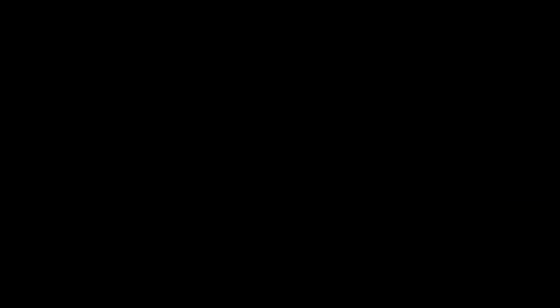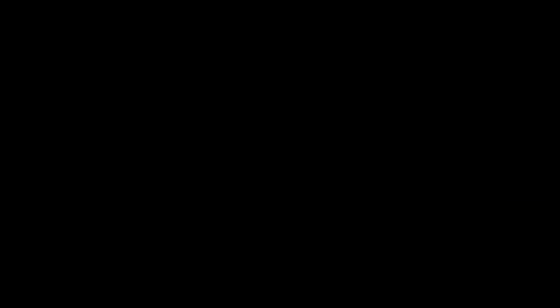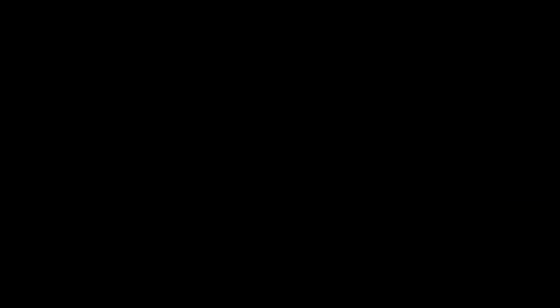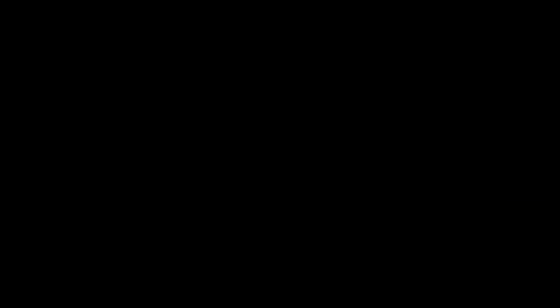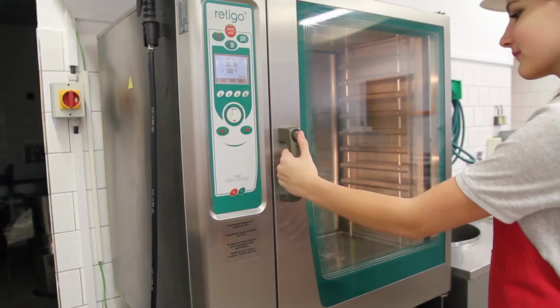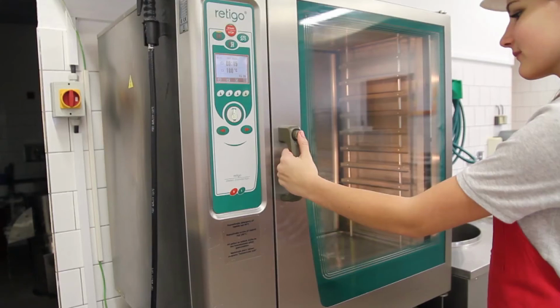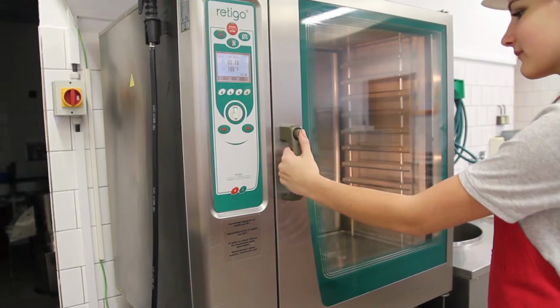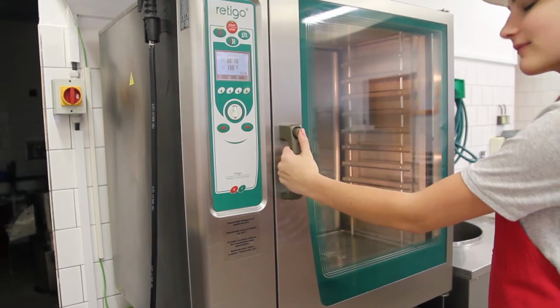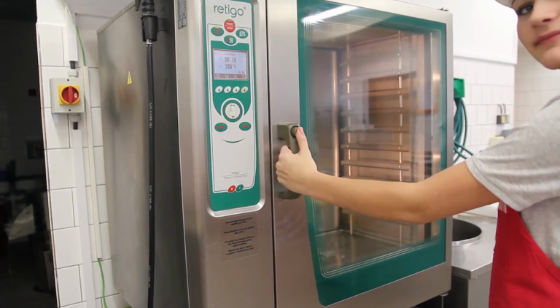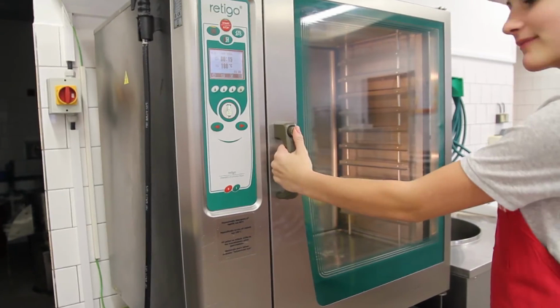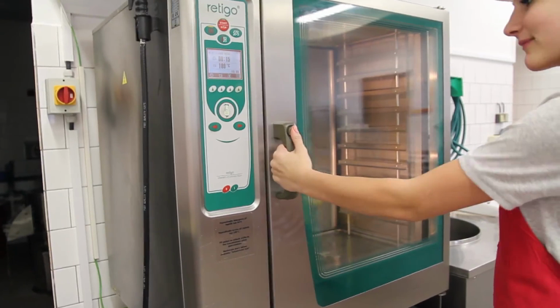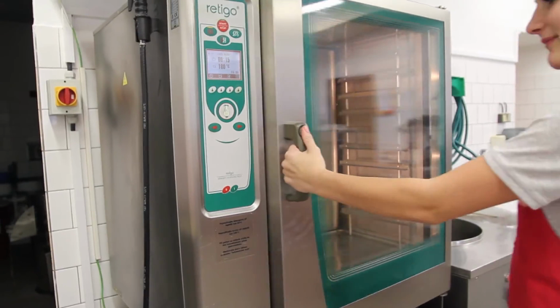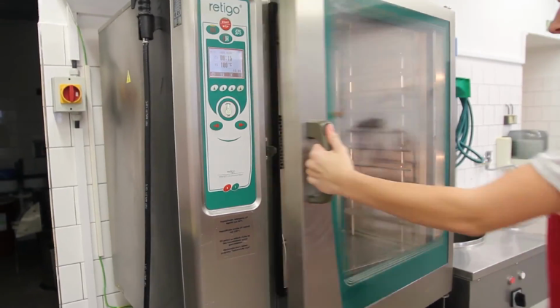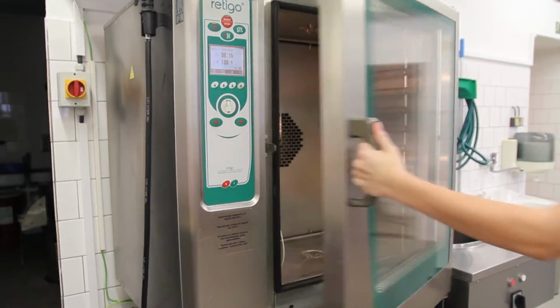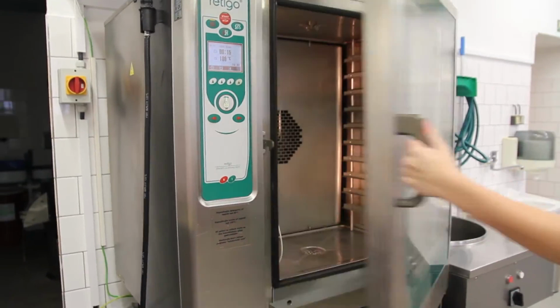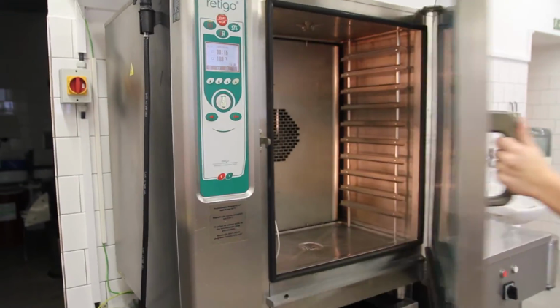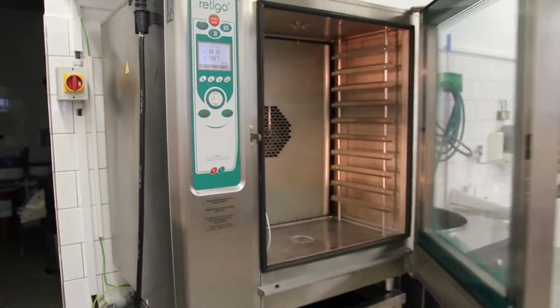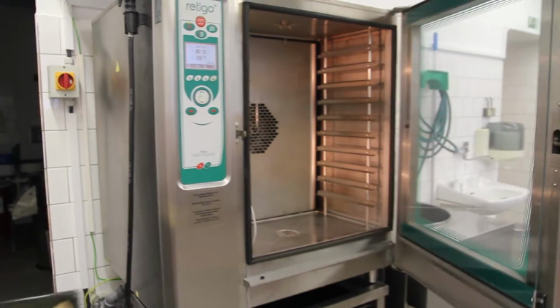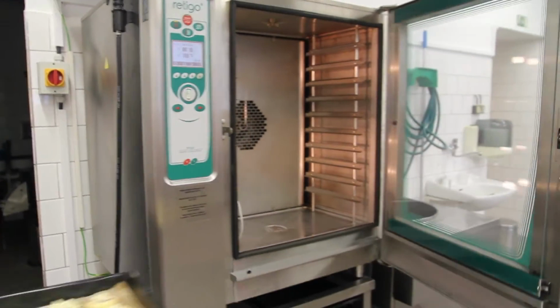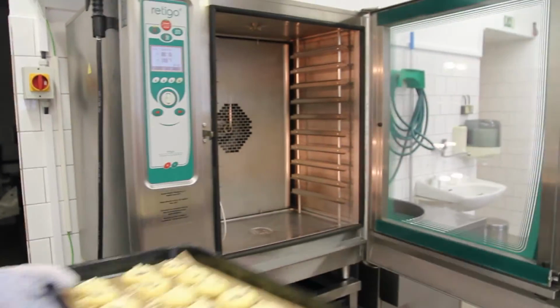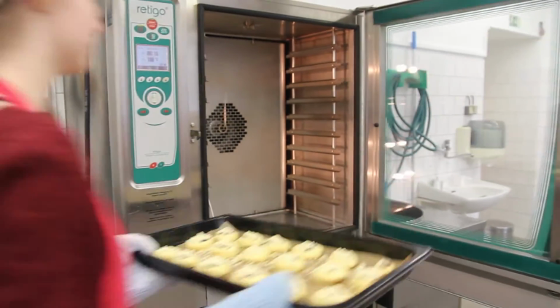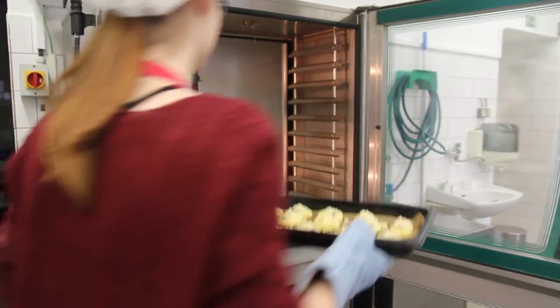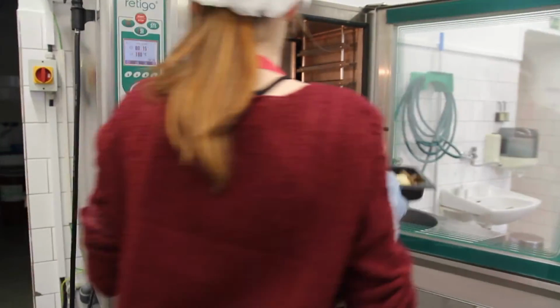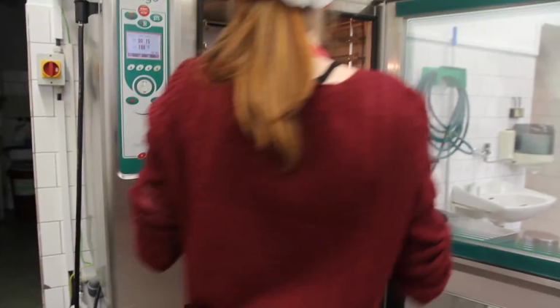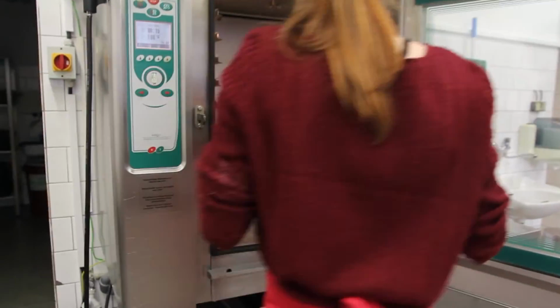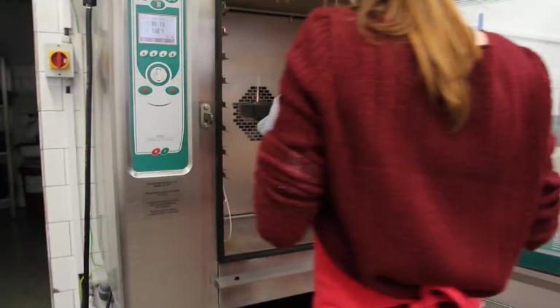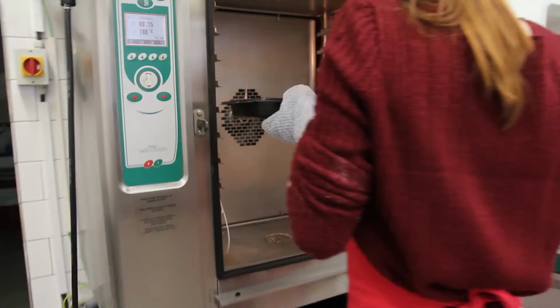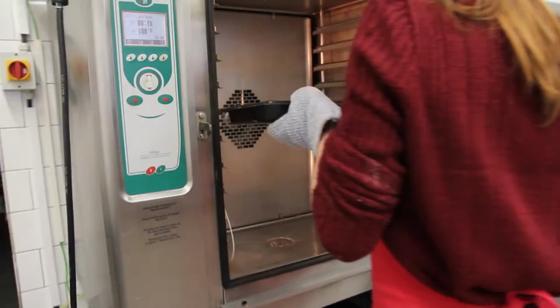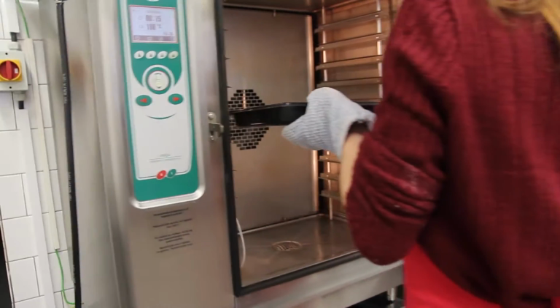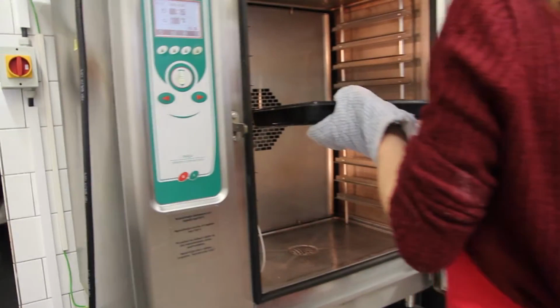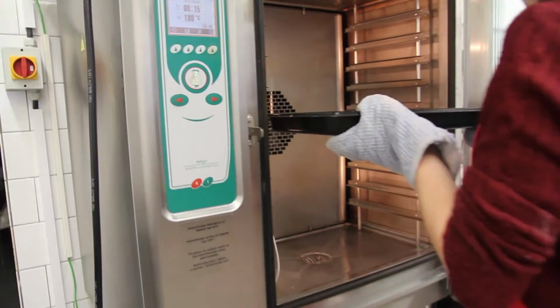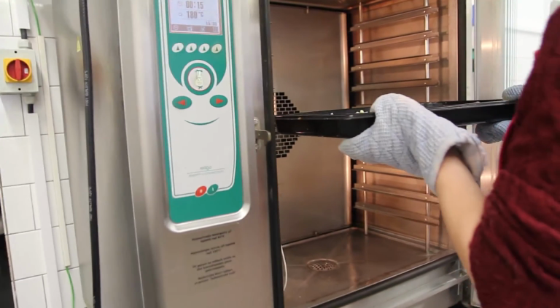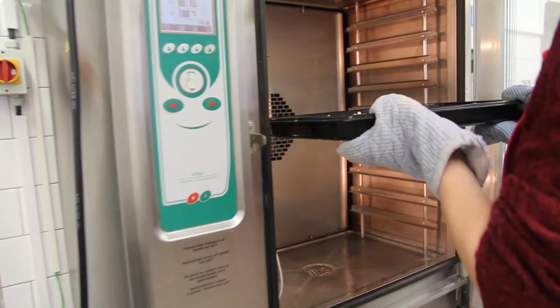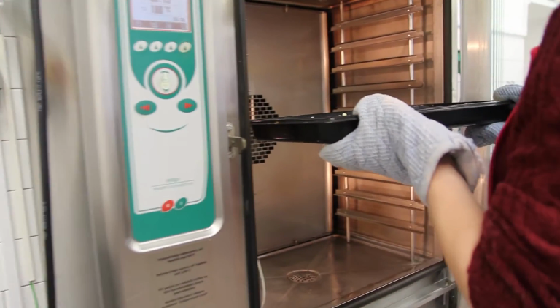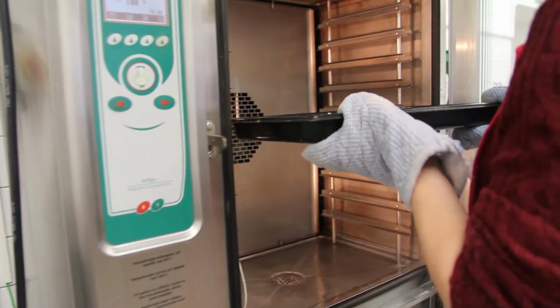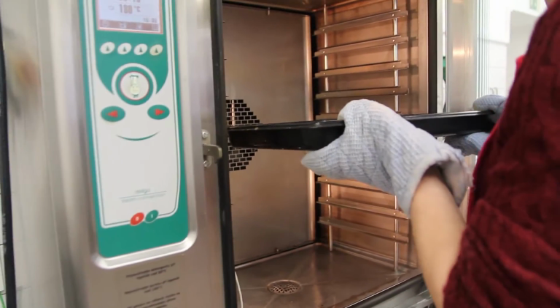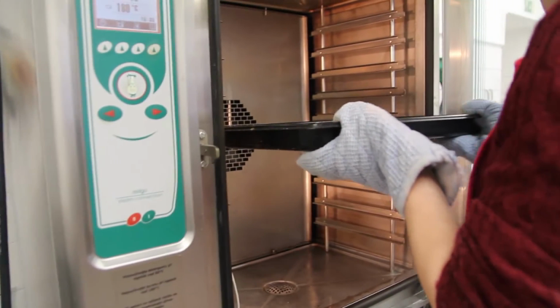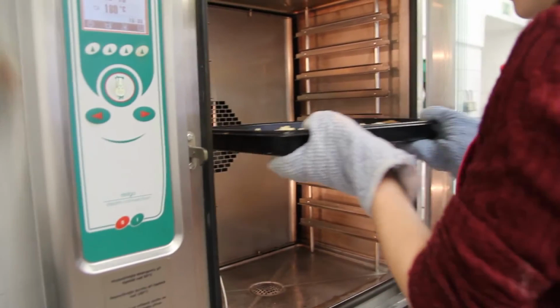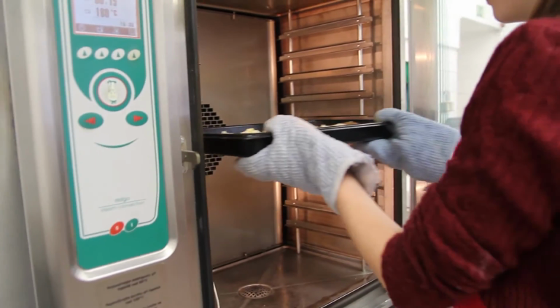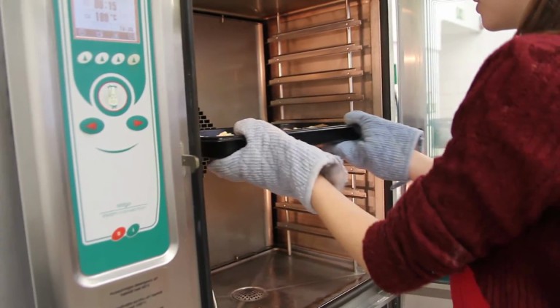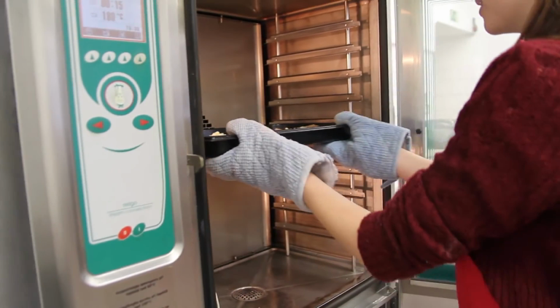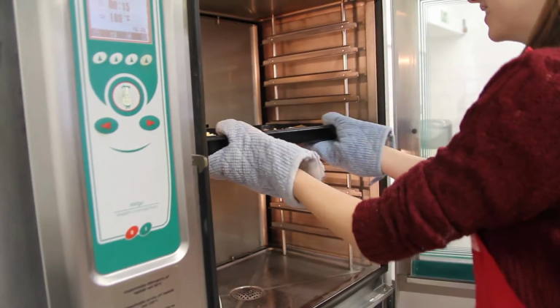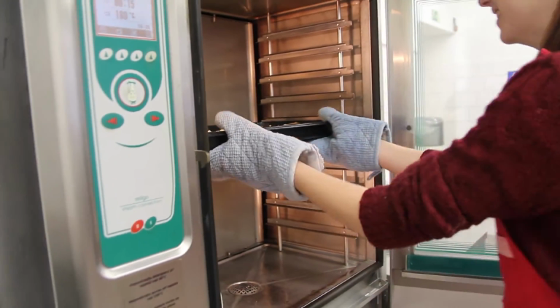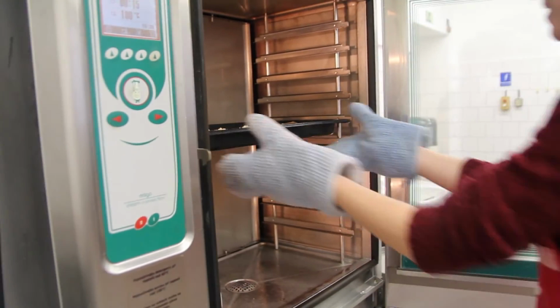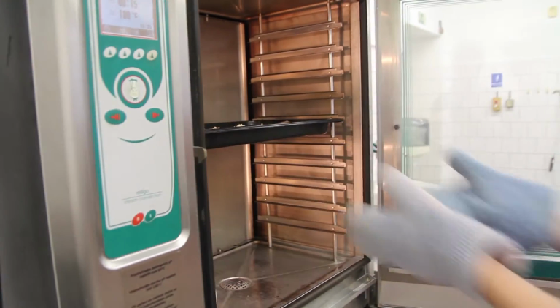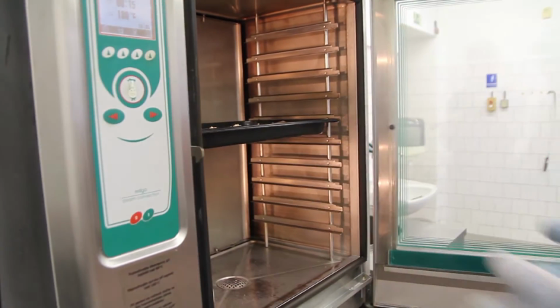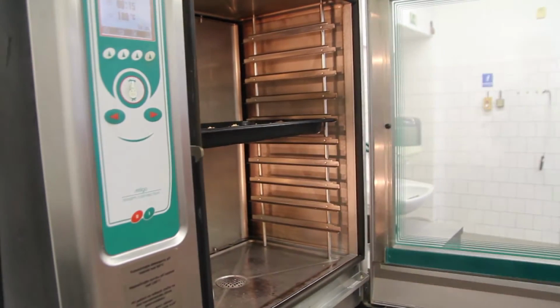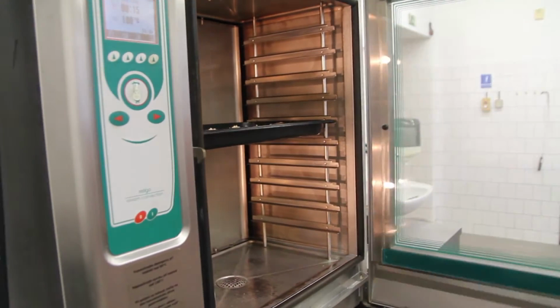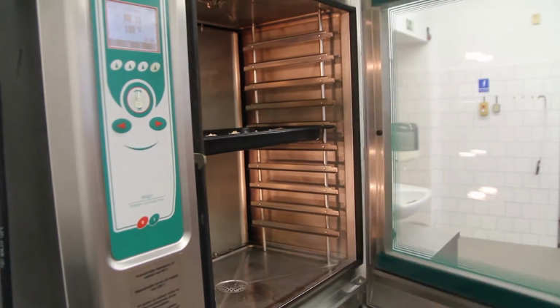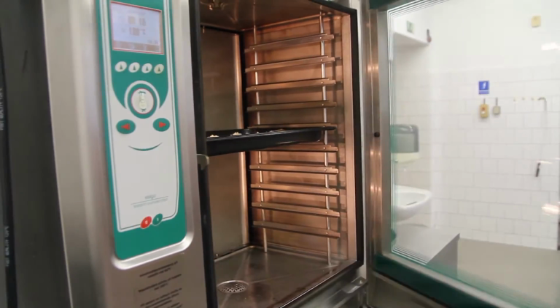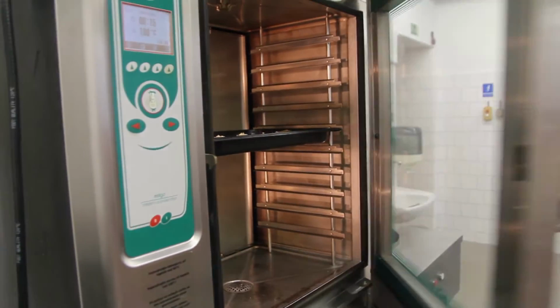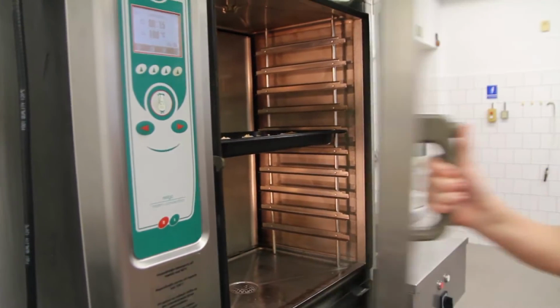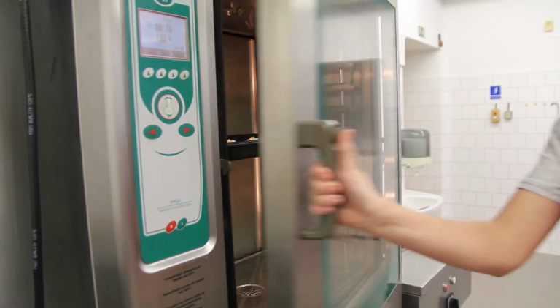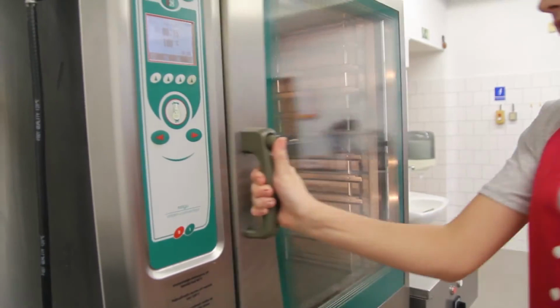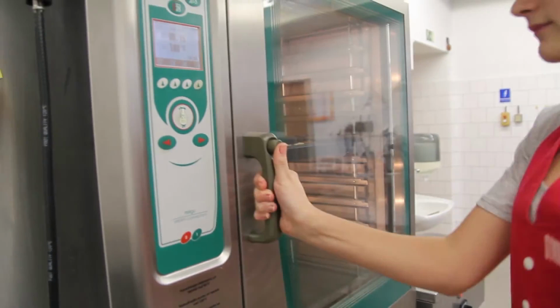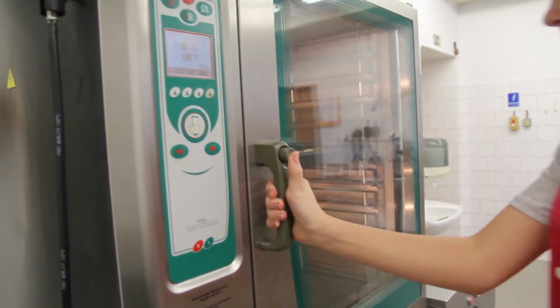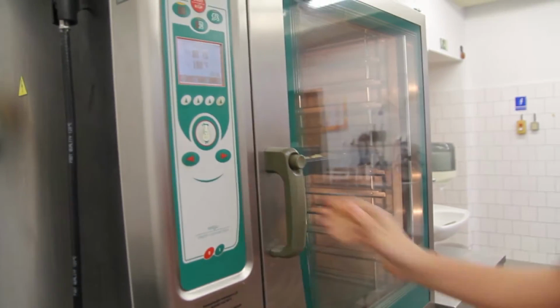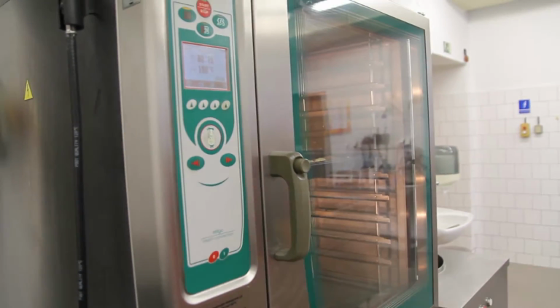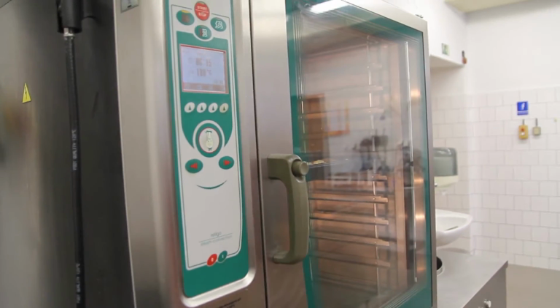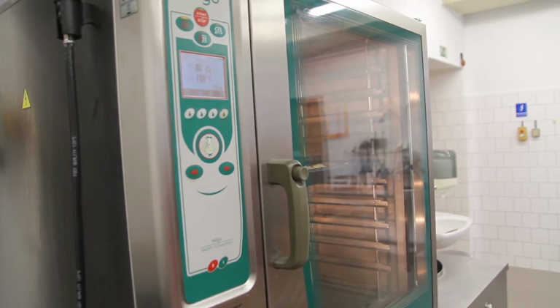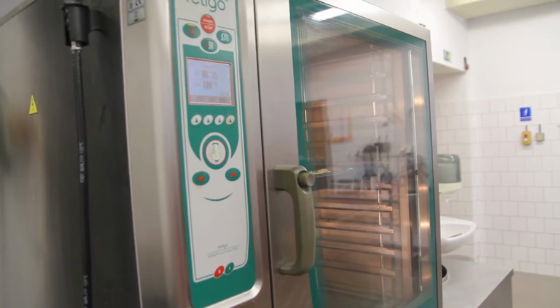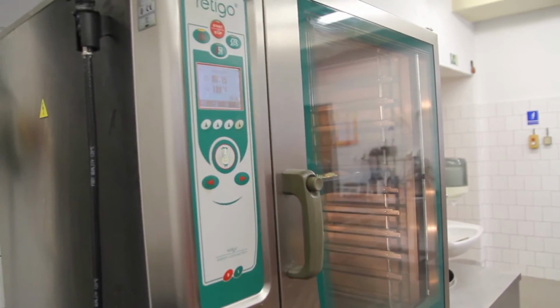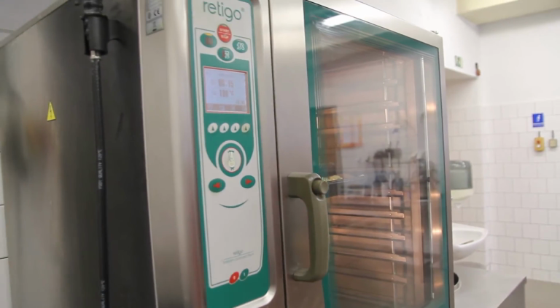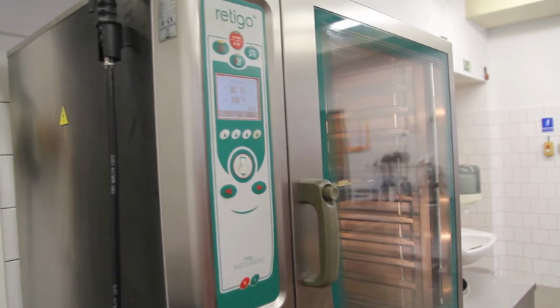Put the tray into the preheated oven and bake at 180 degrees until golden brown.